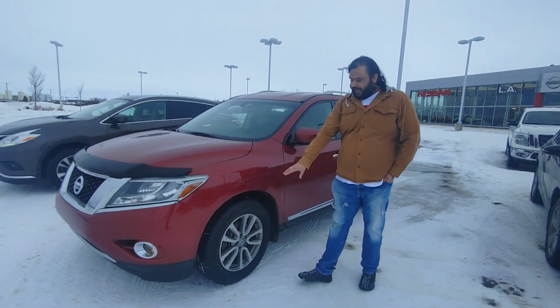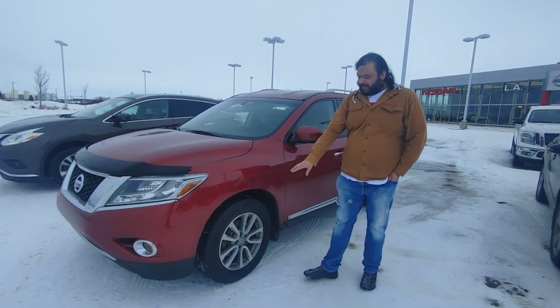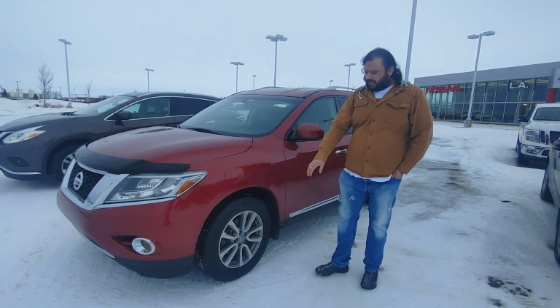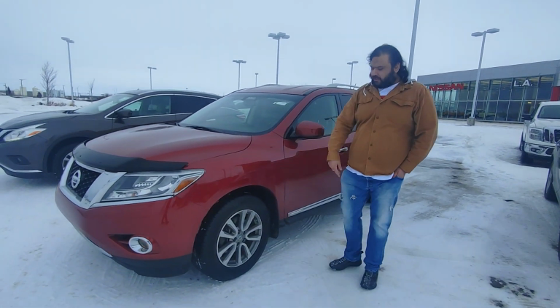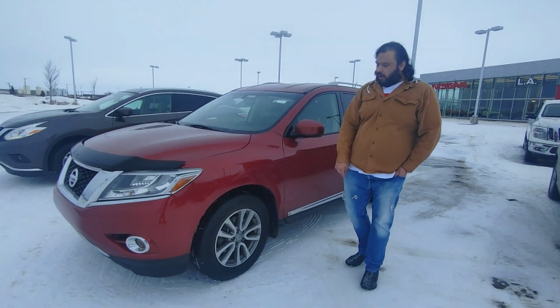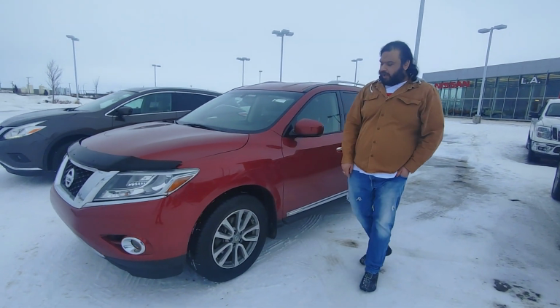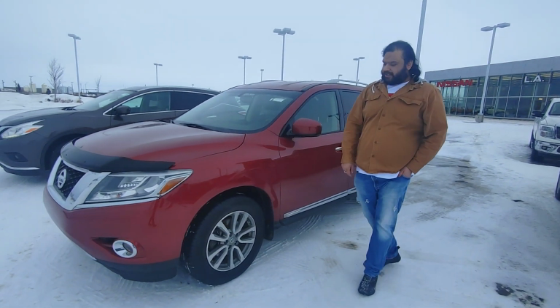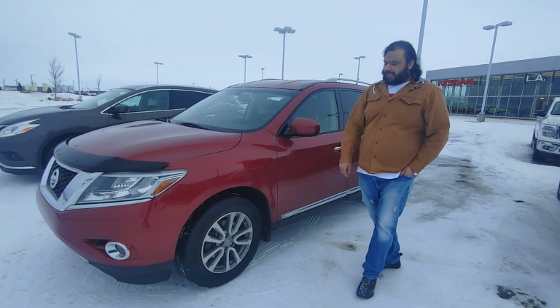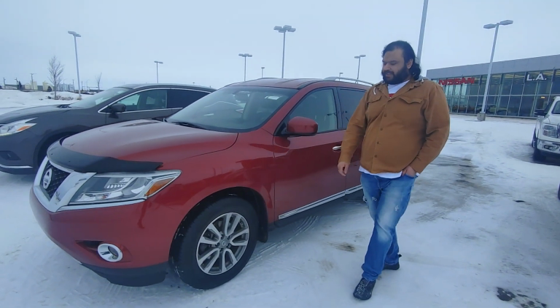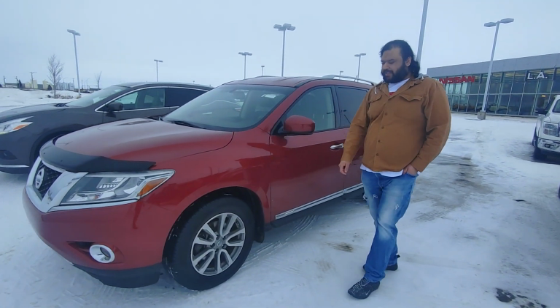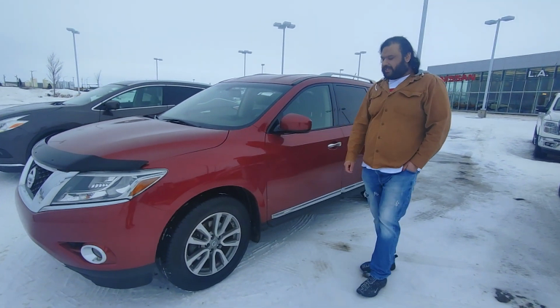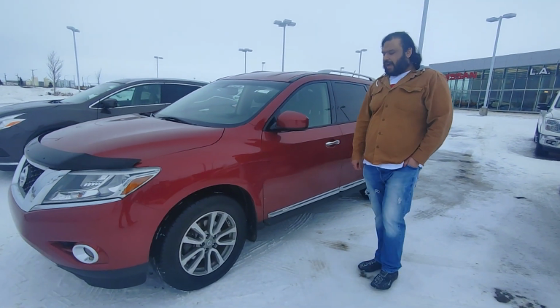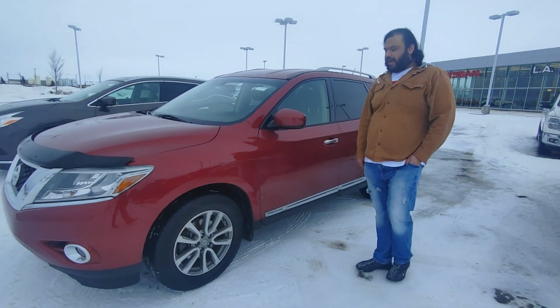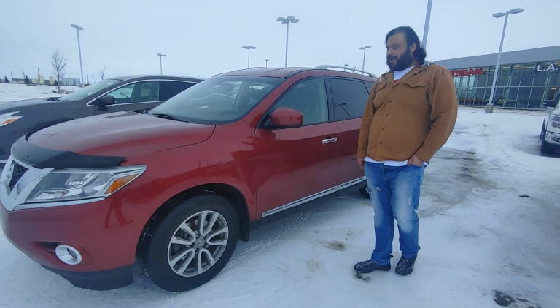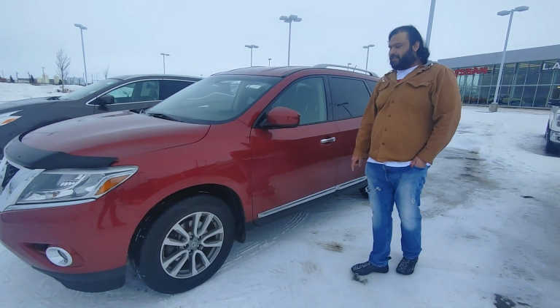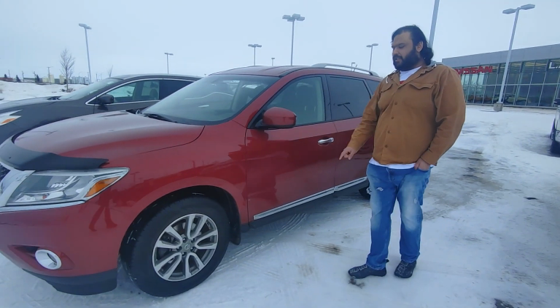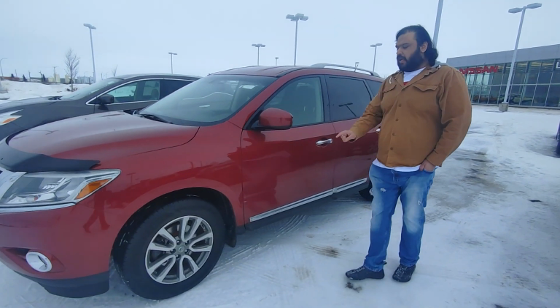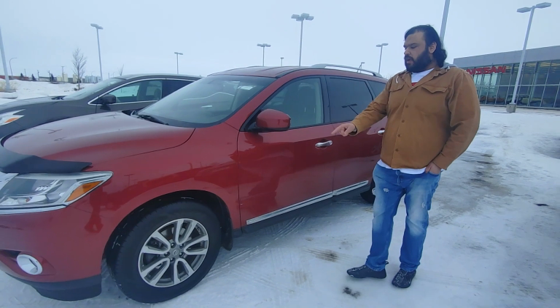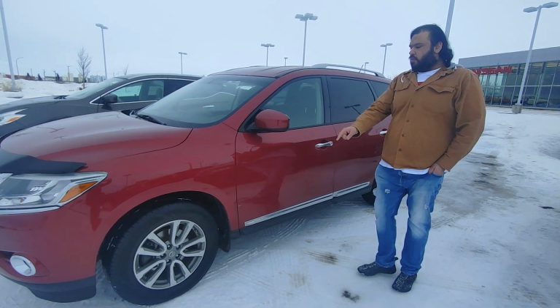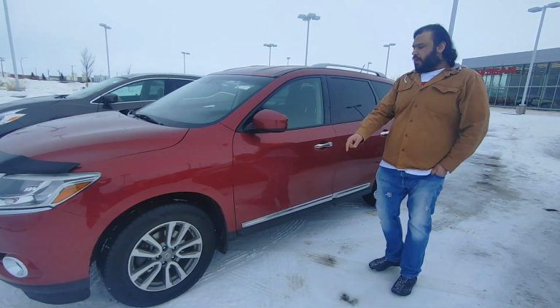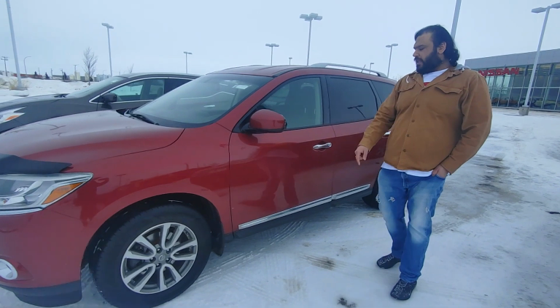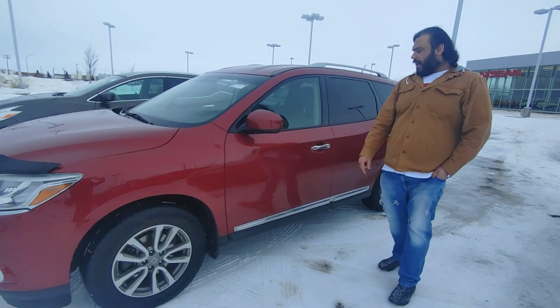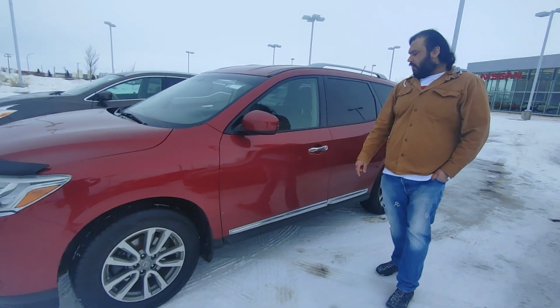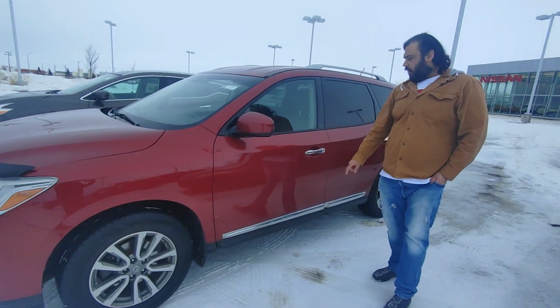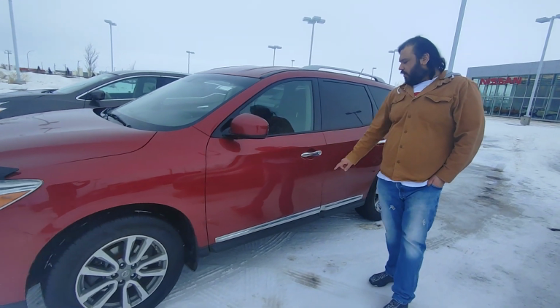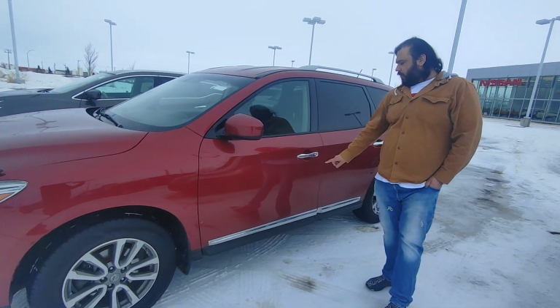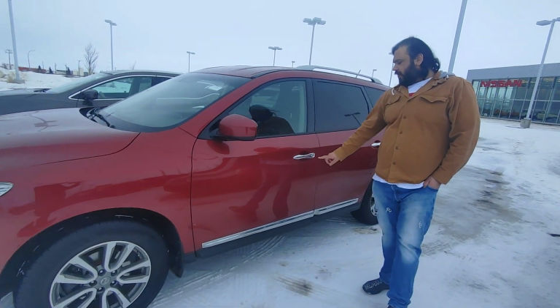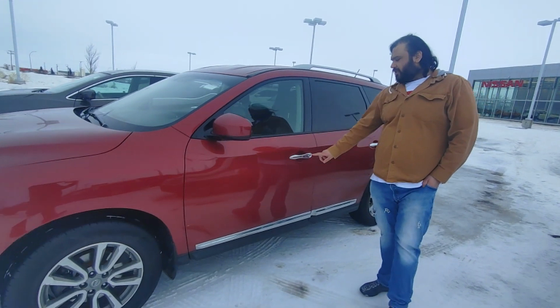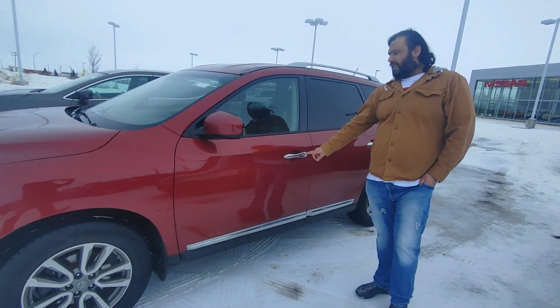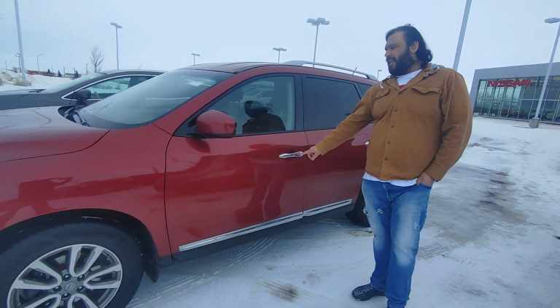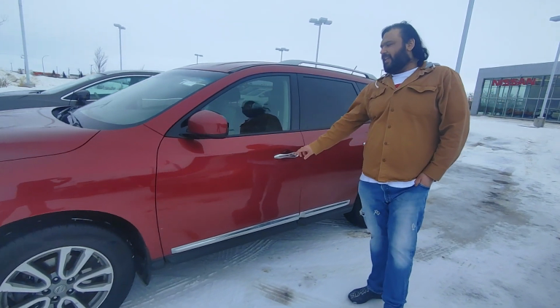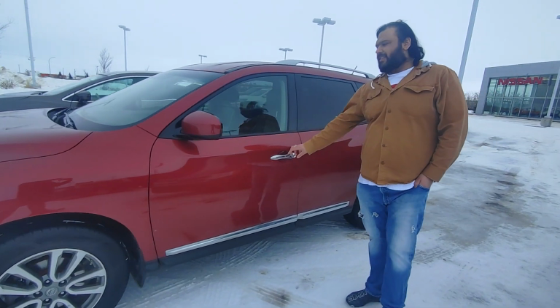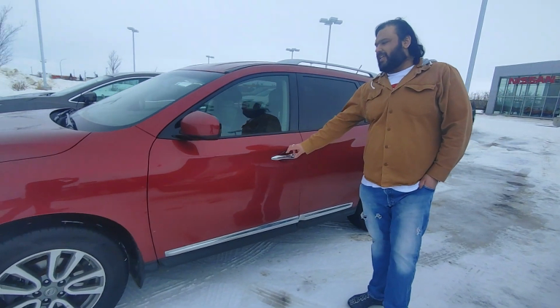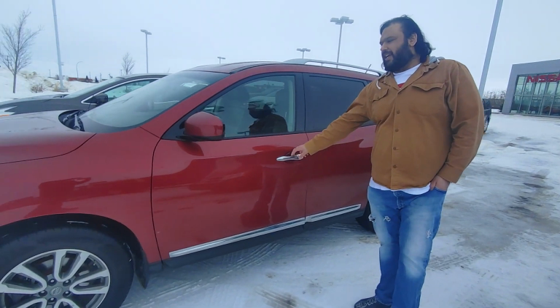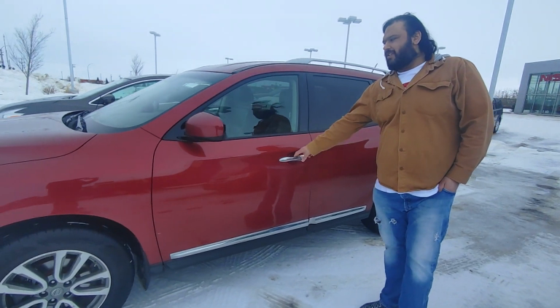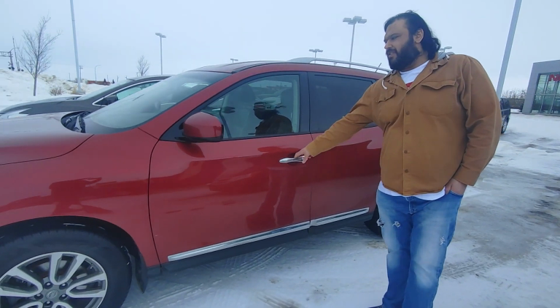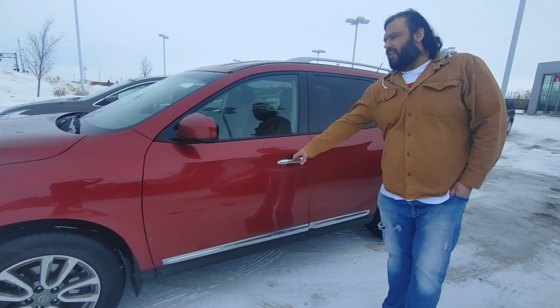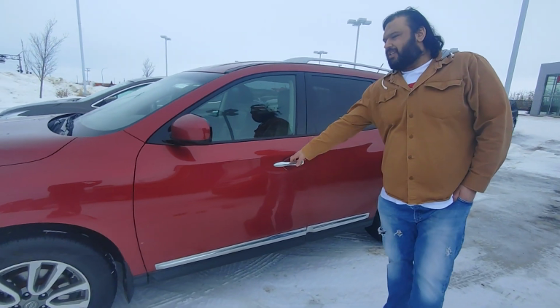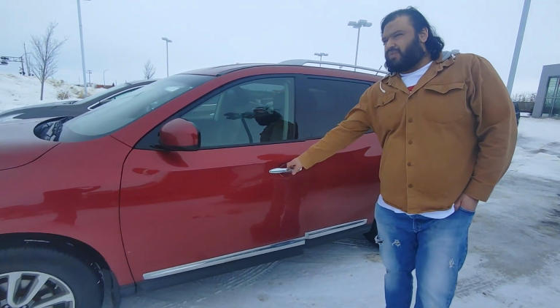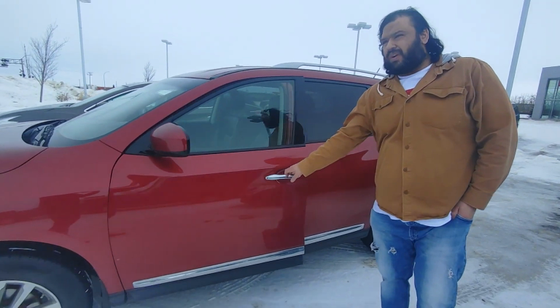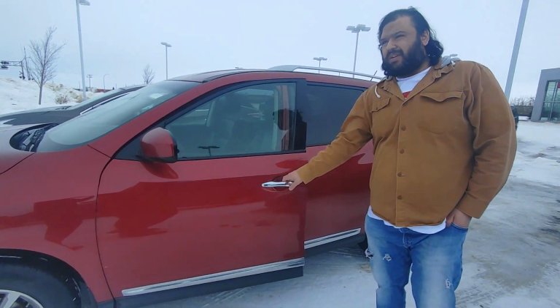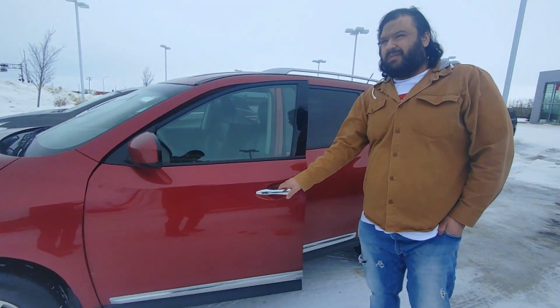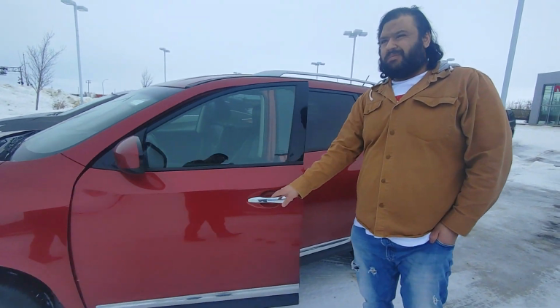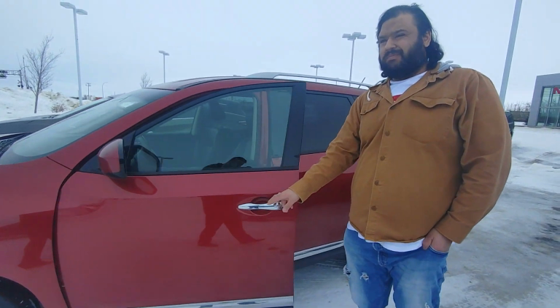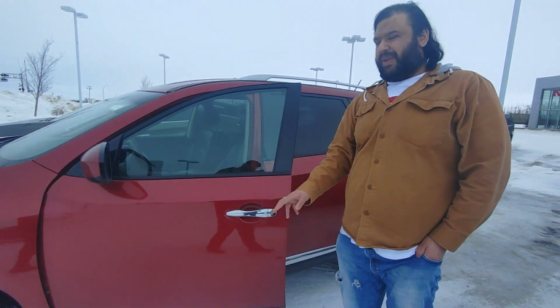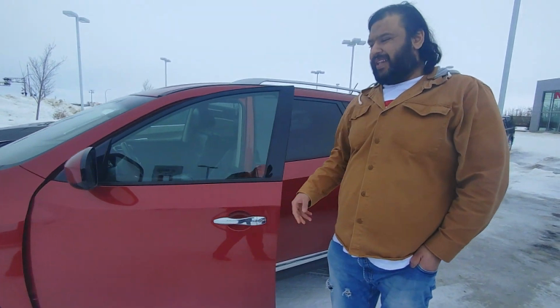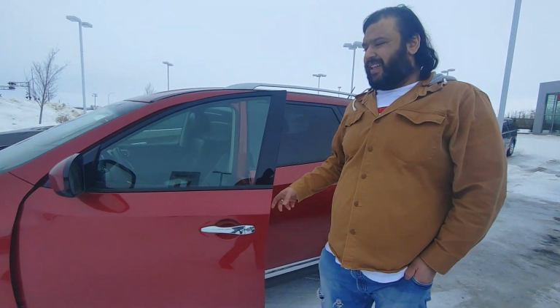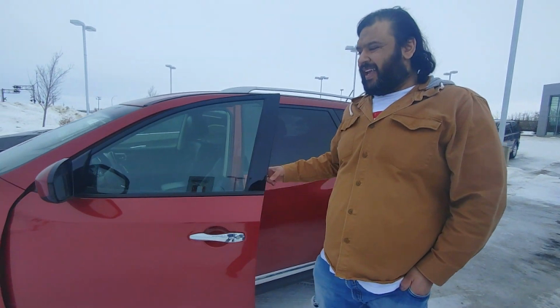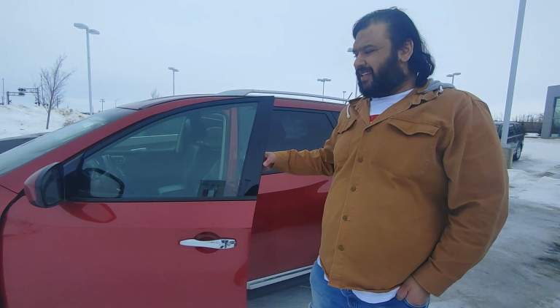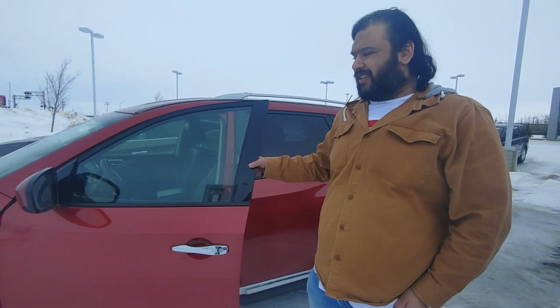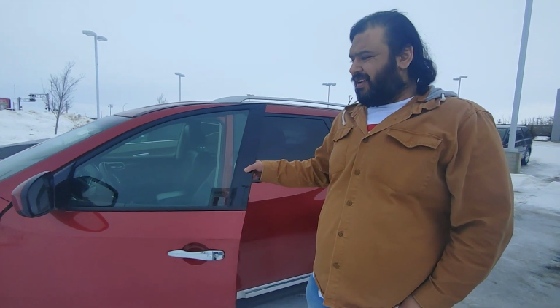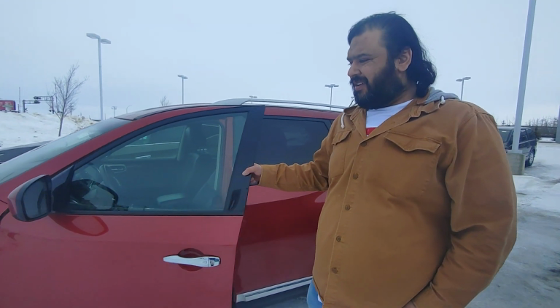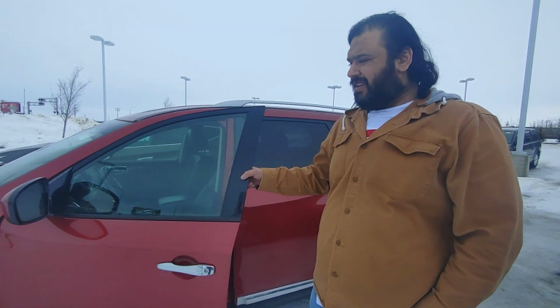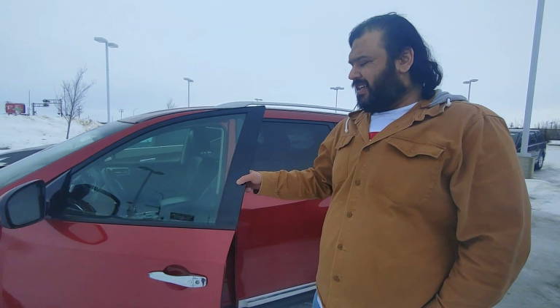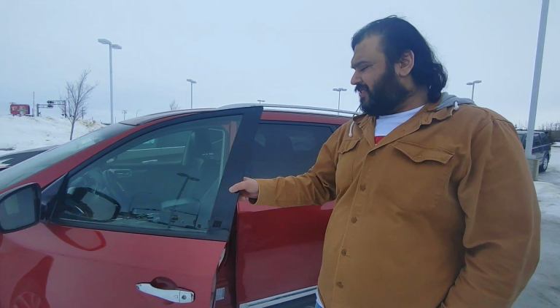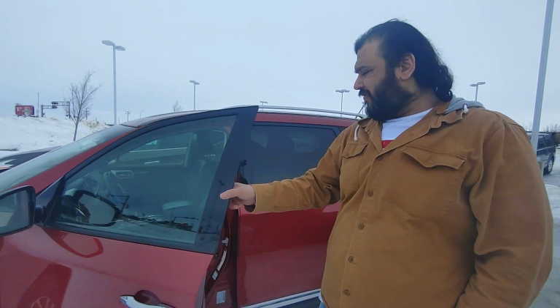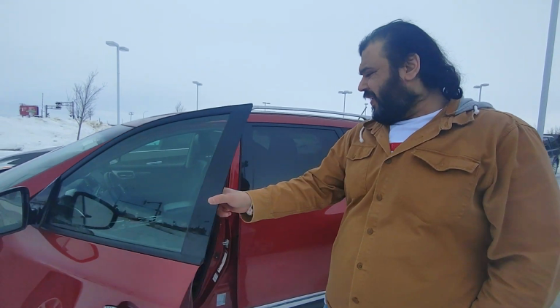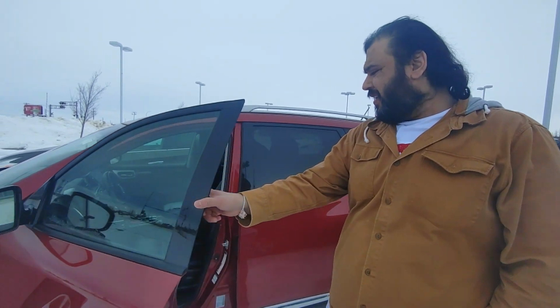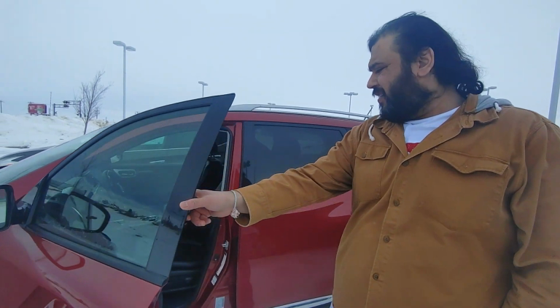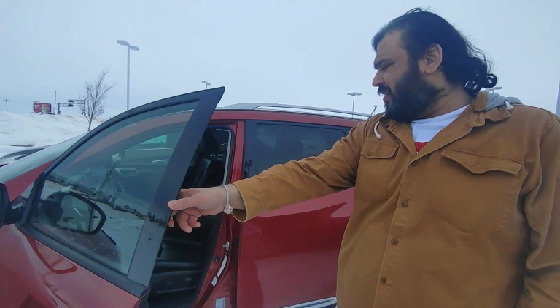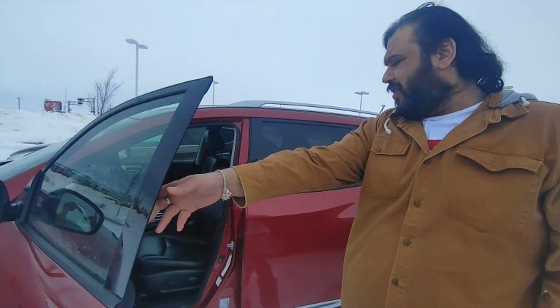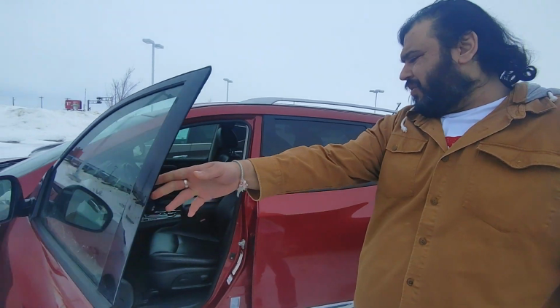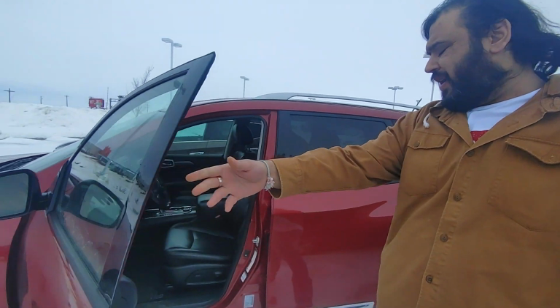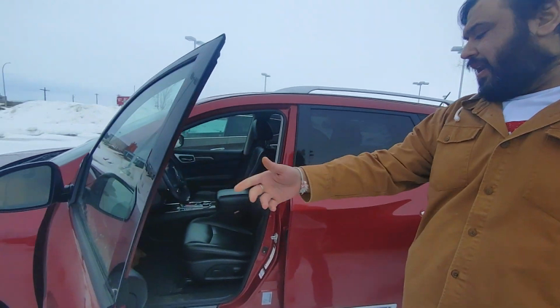It comes installed with nice all-season tires with alloy wheels, keyless entry. This one being the SL is fairly loaded.